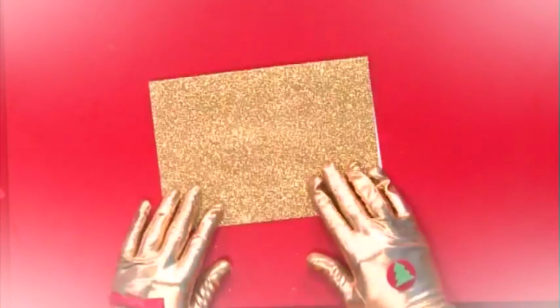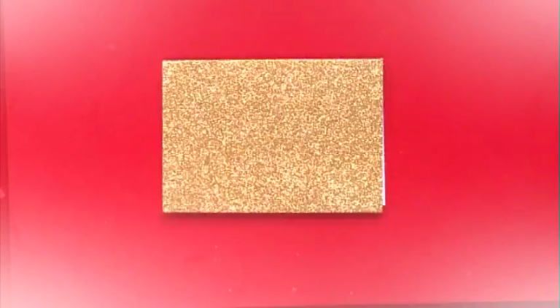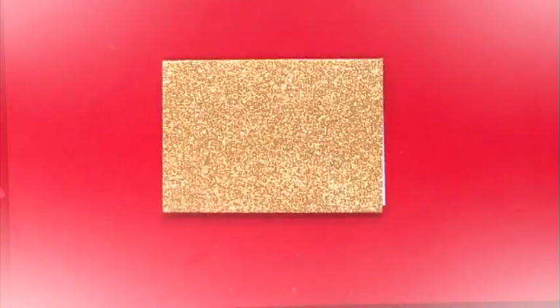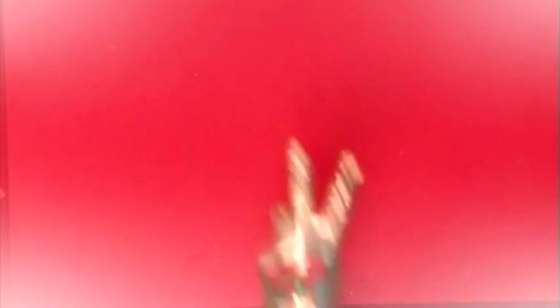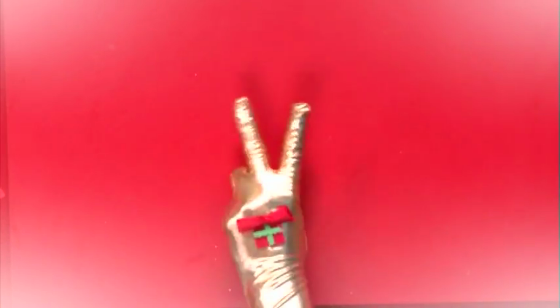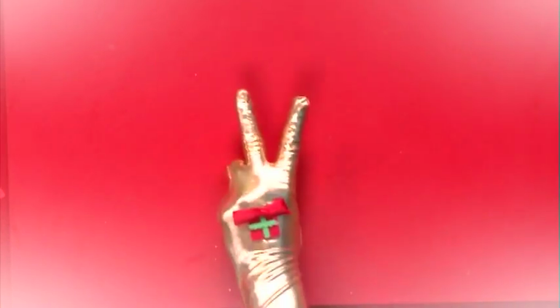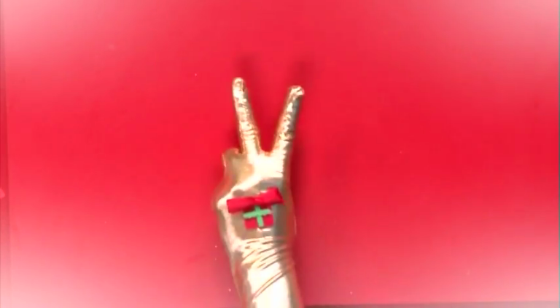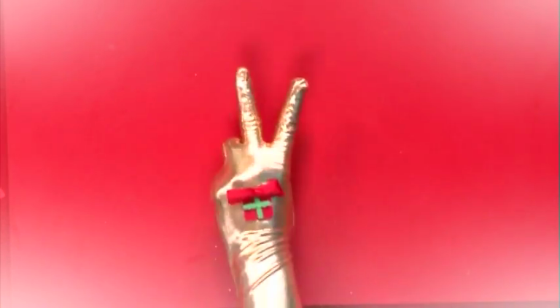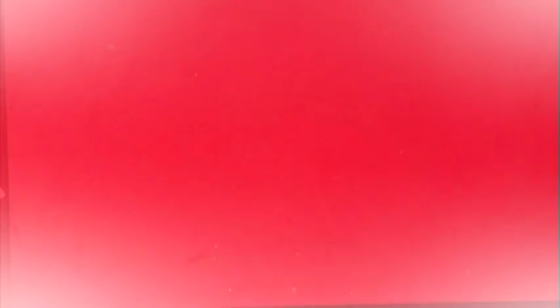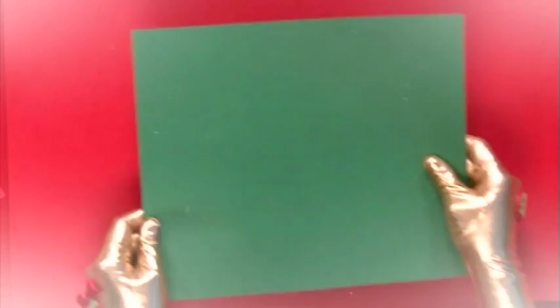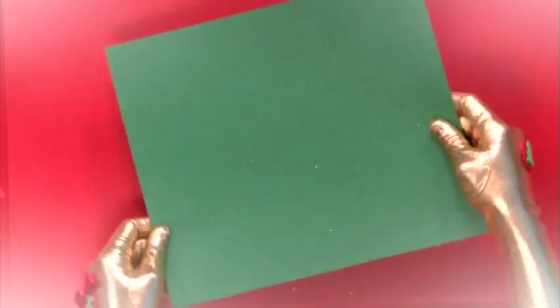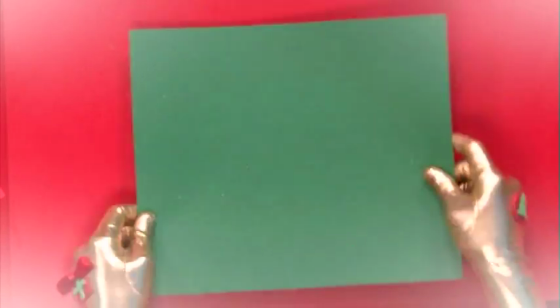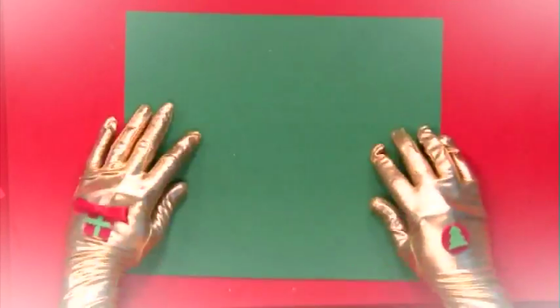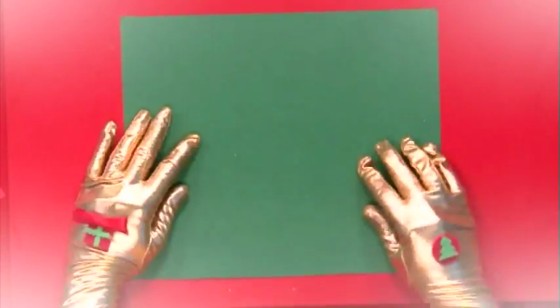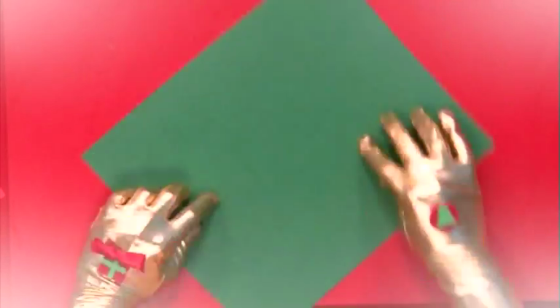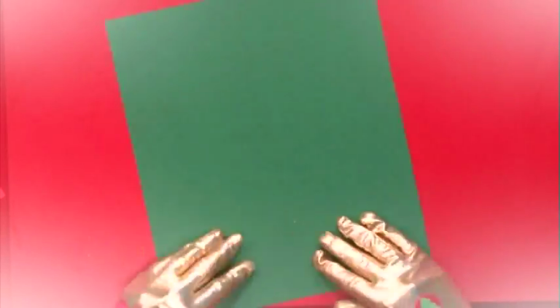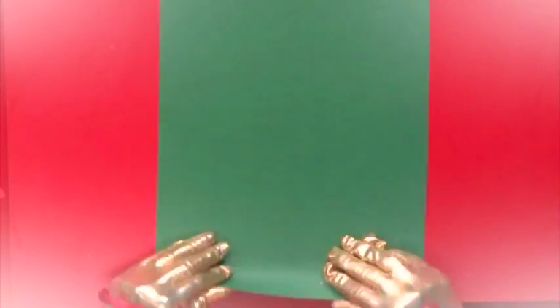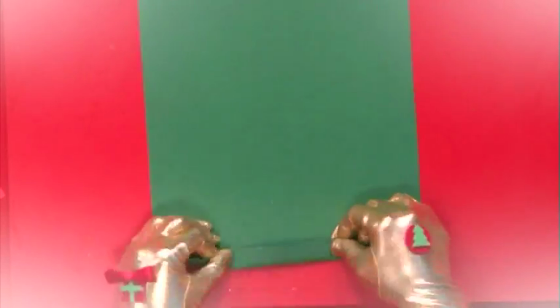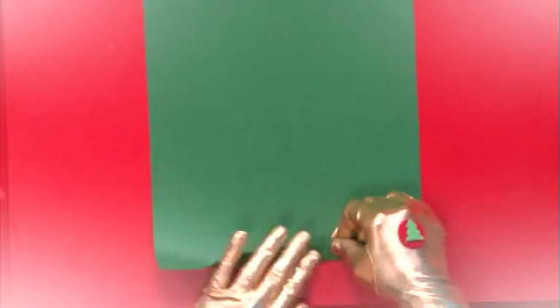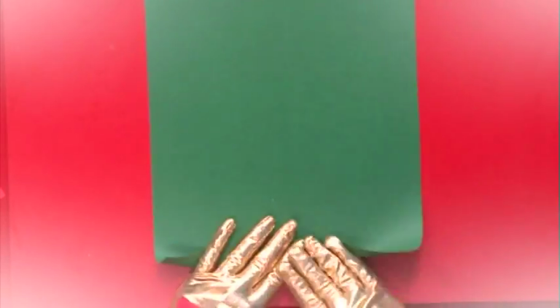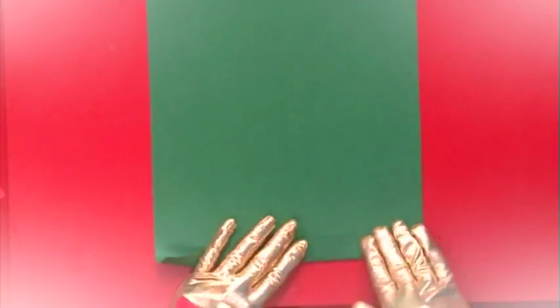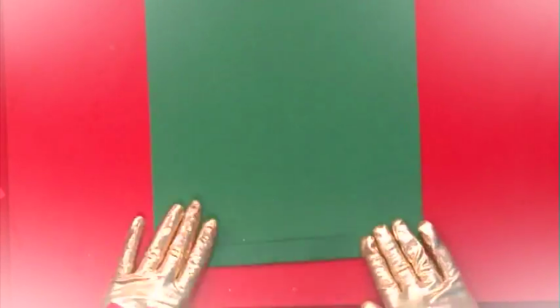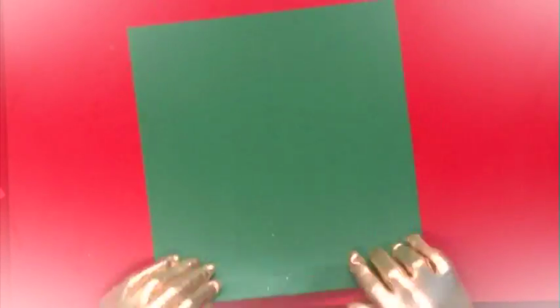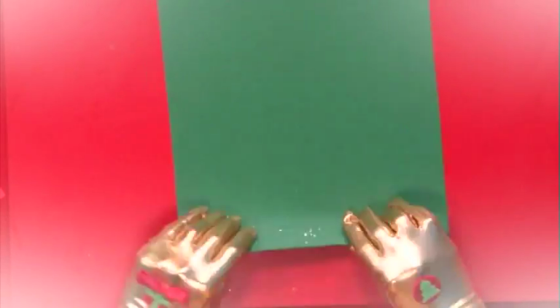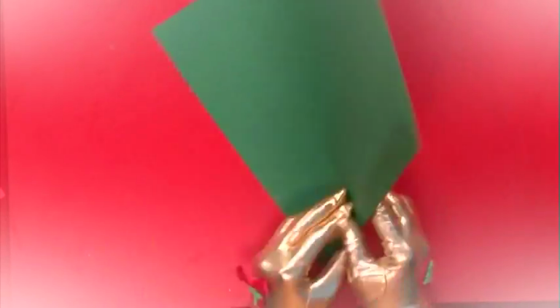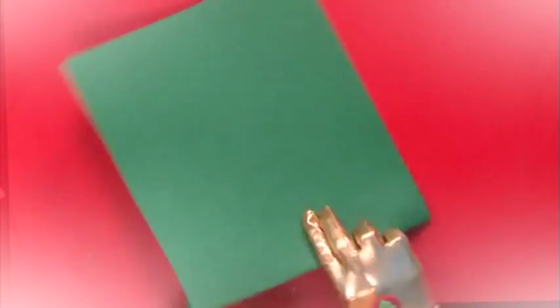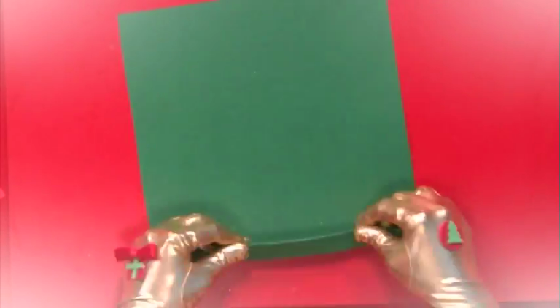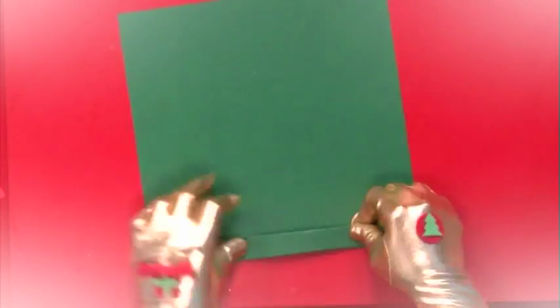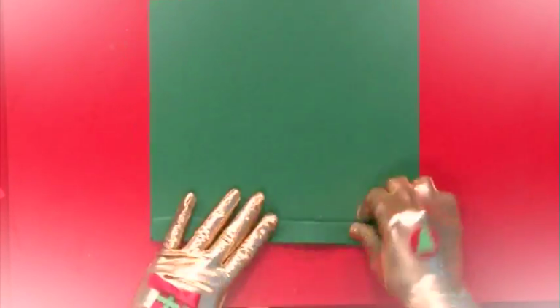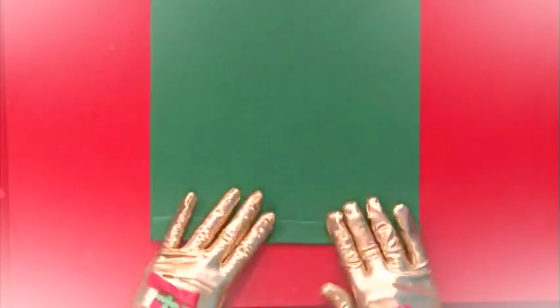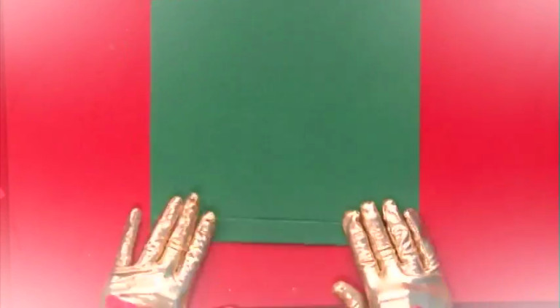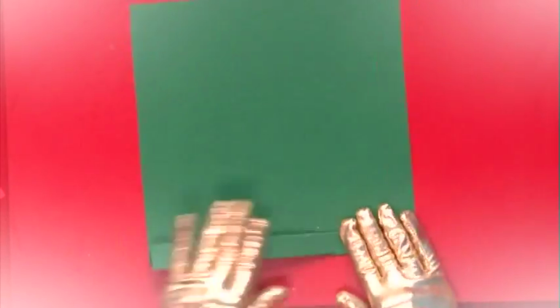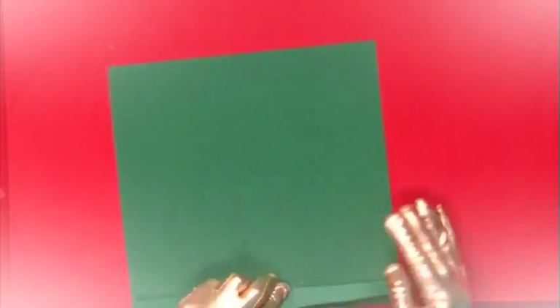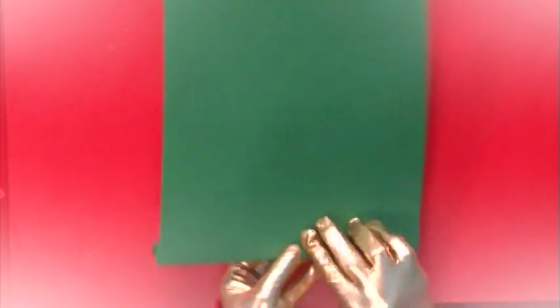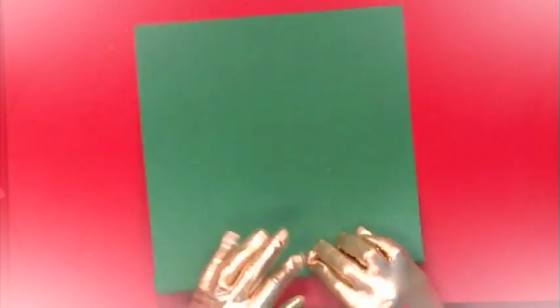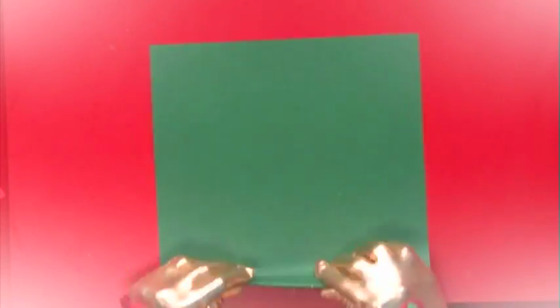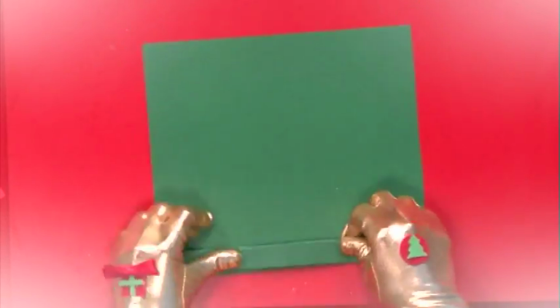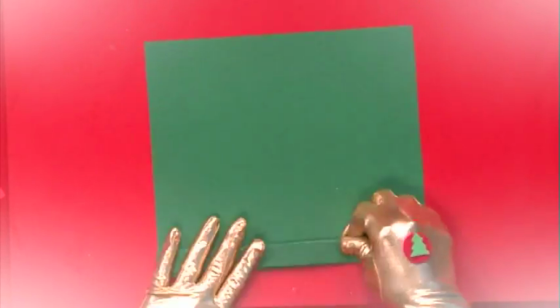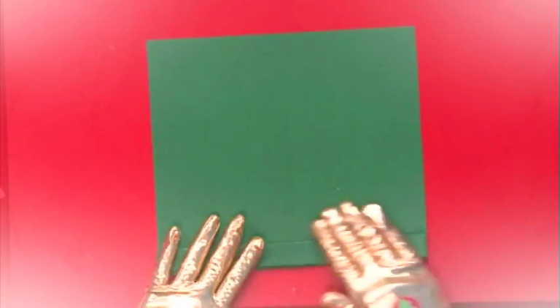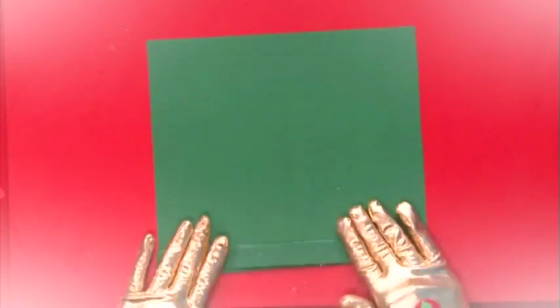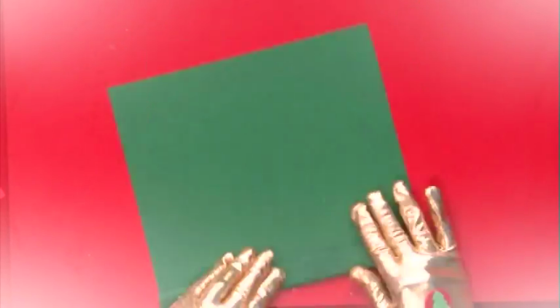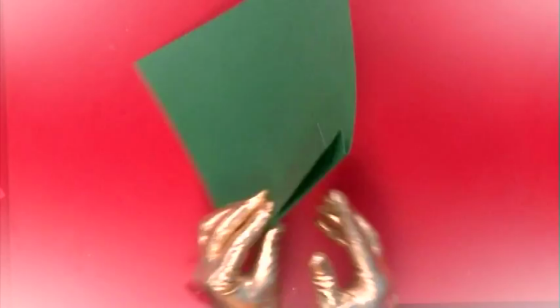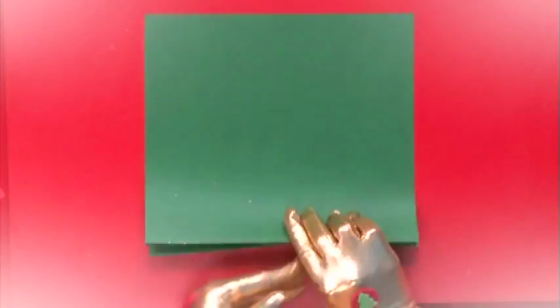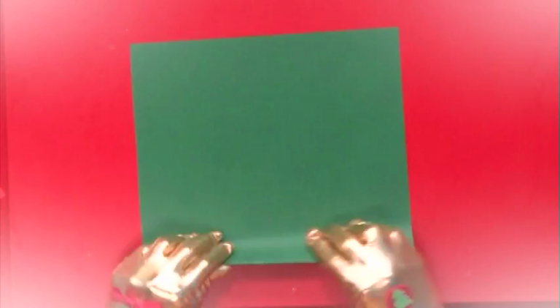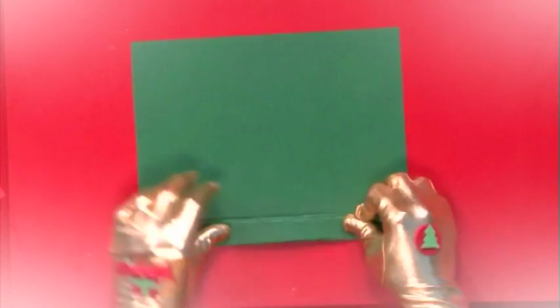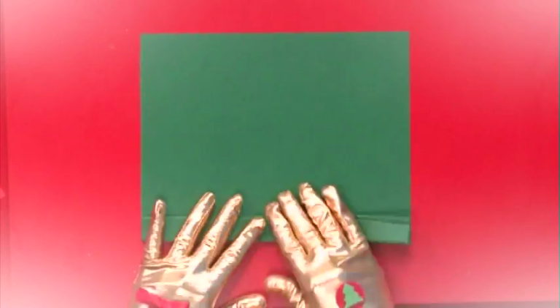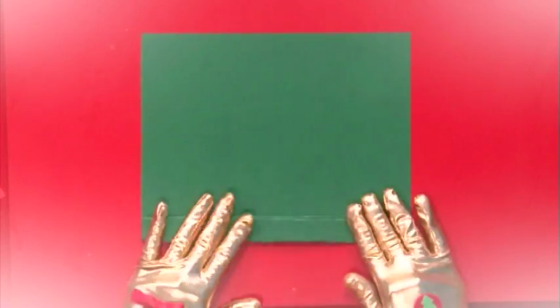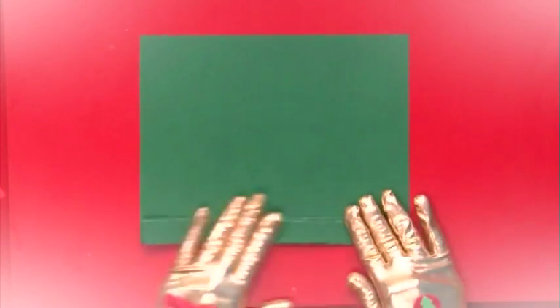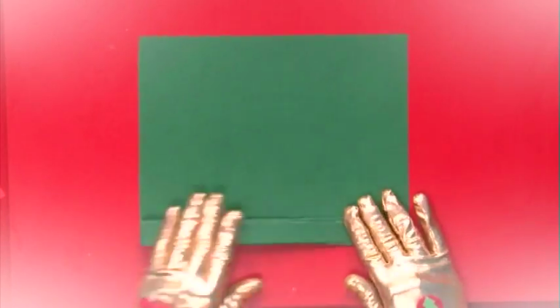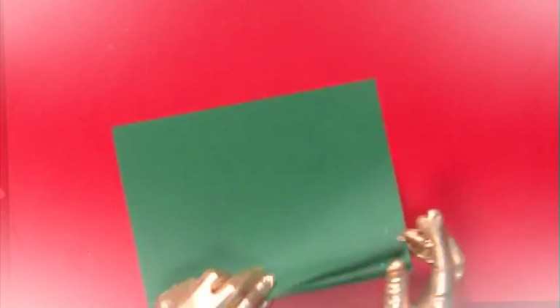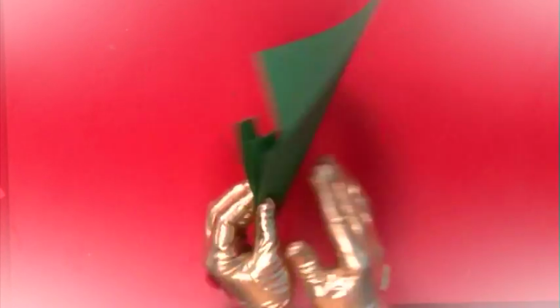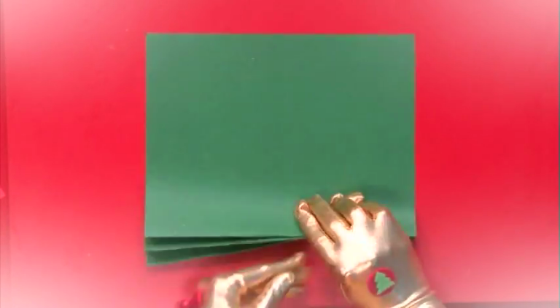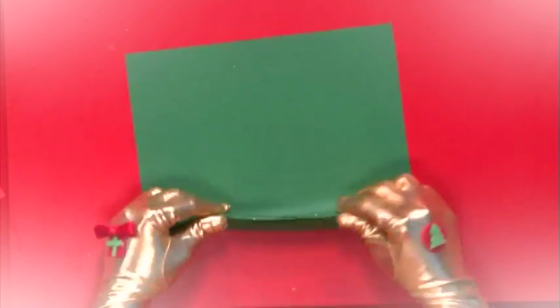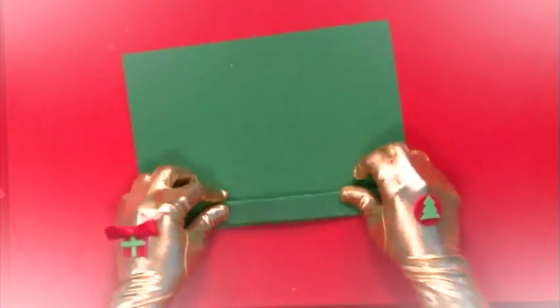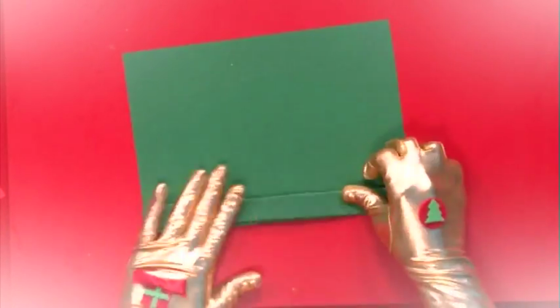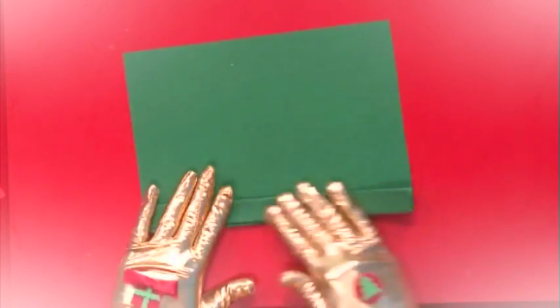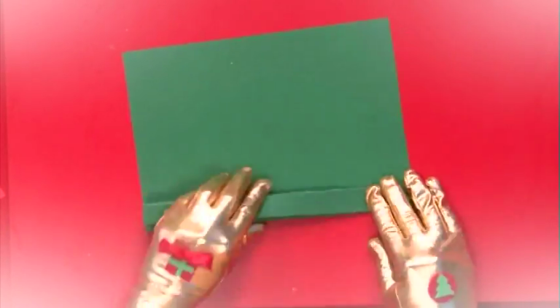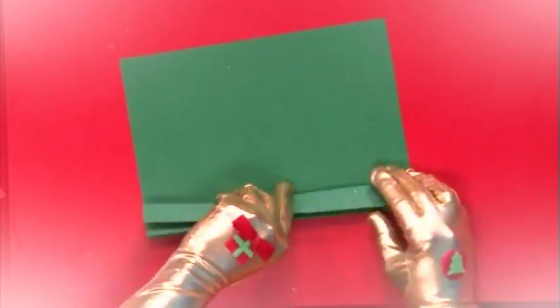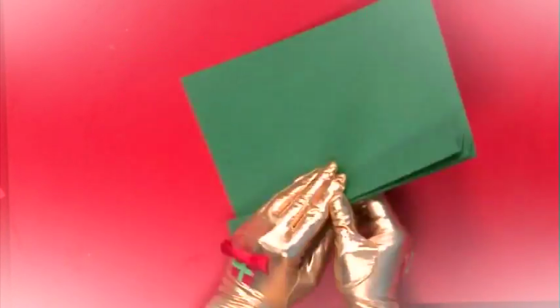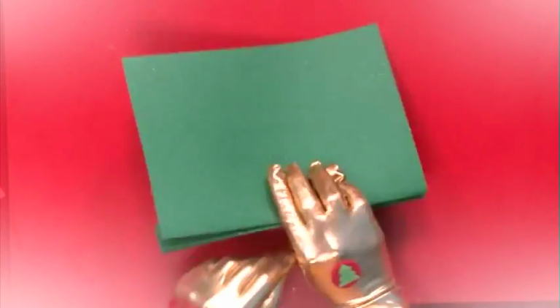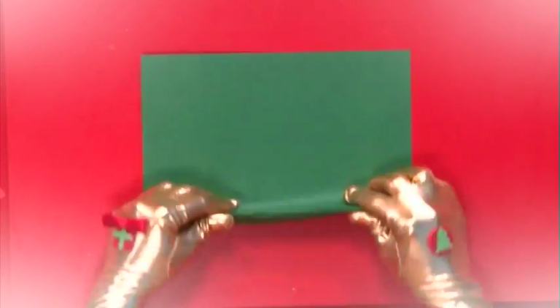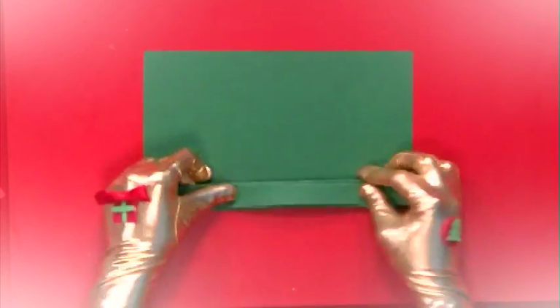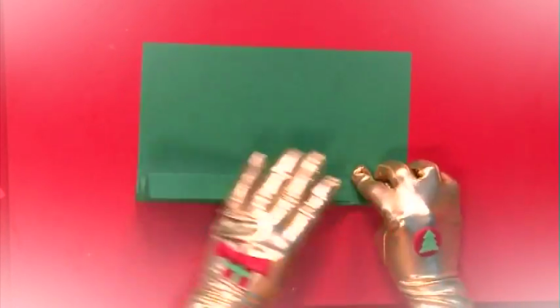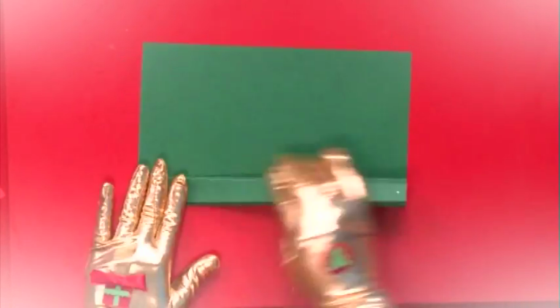Step 2. Get a piece of green card and fold it into a fan, folding forwards and backwards.